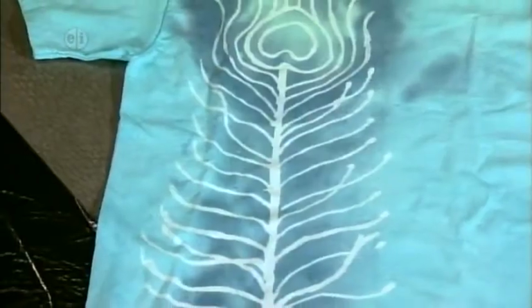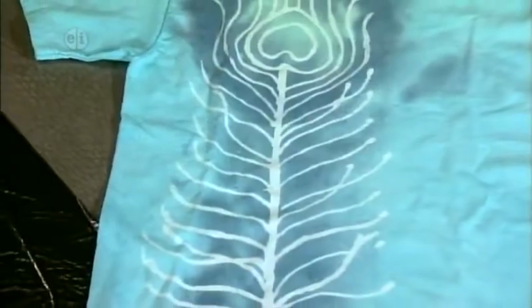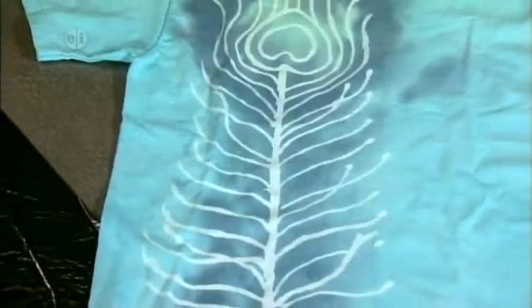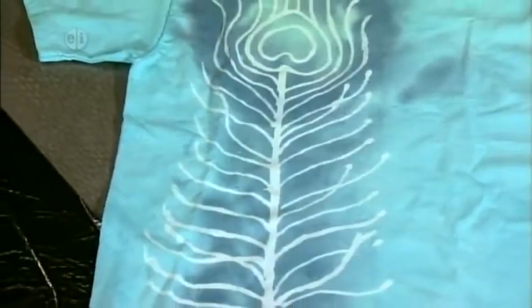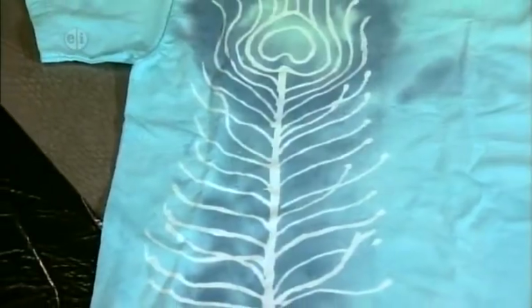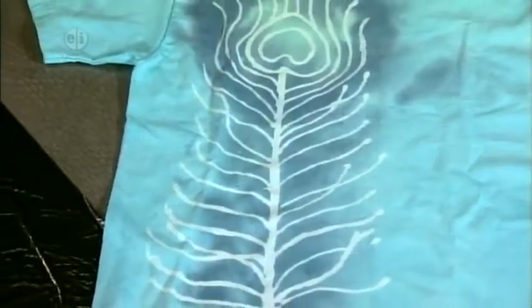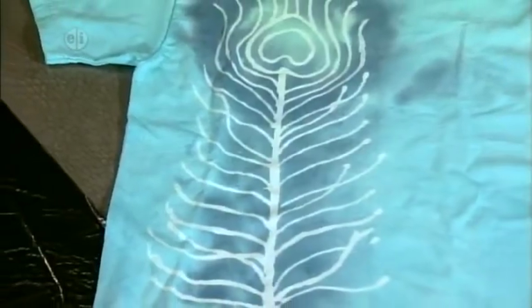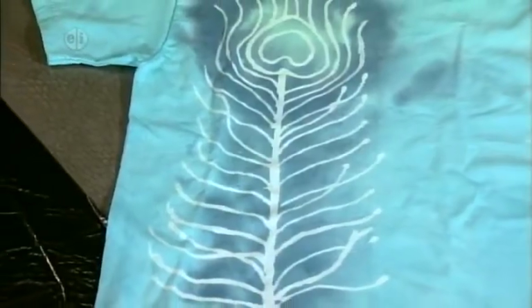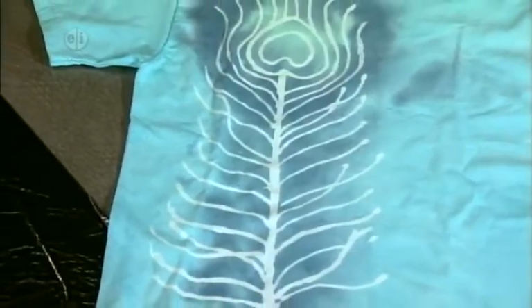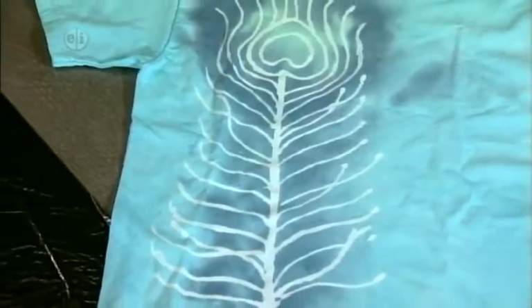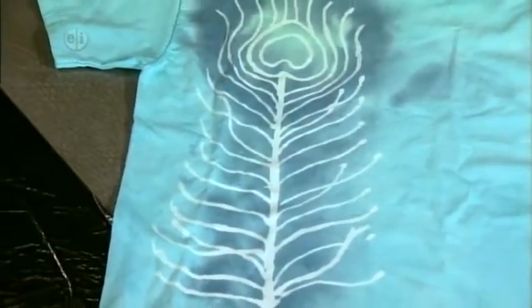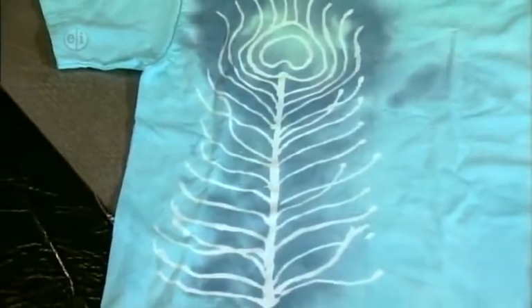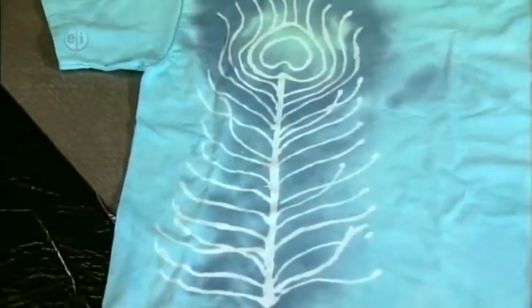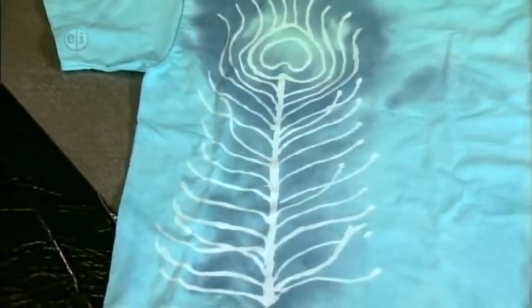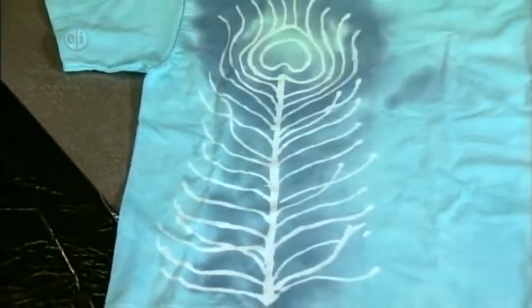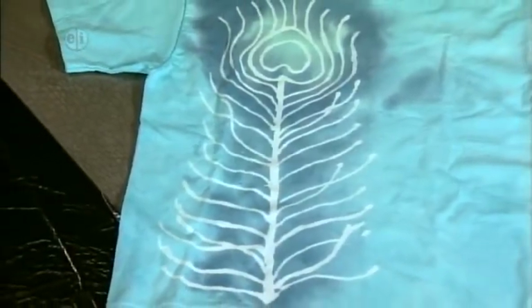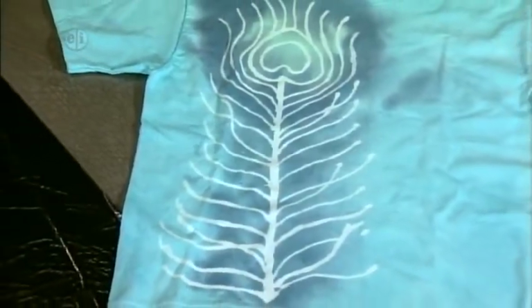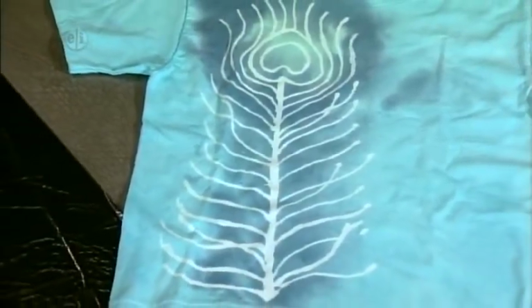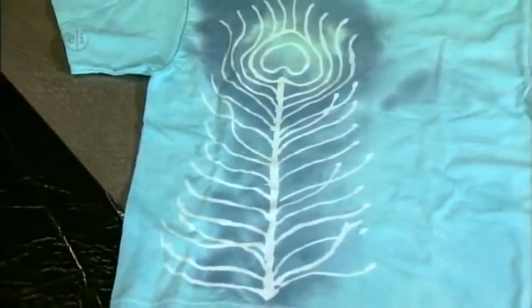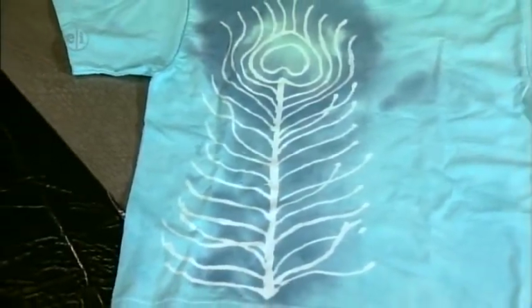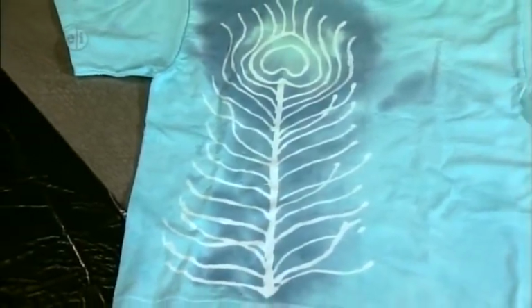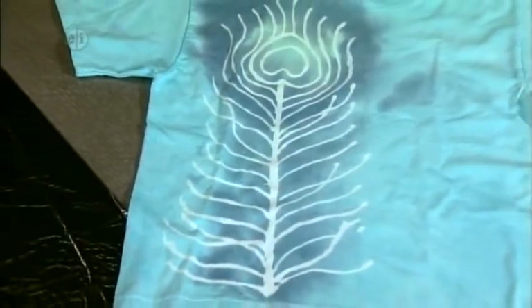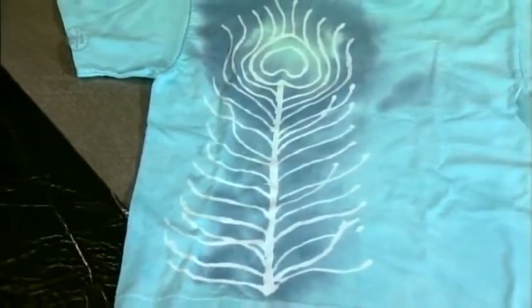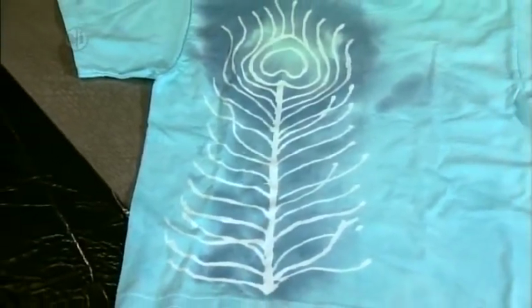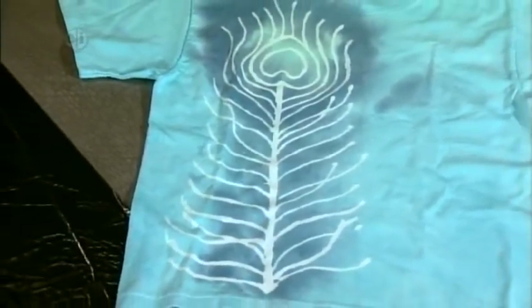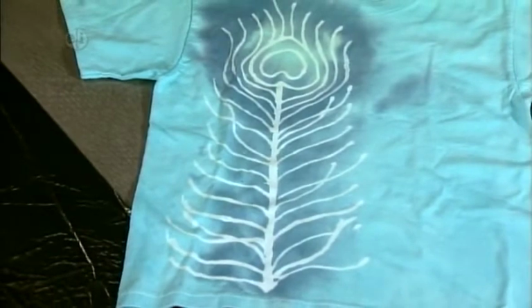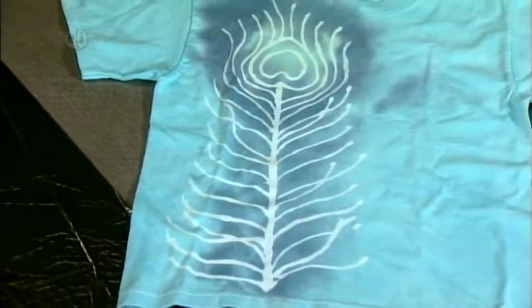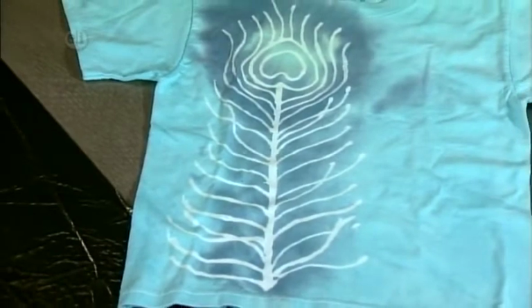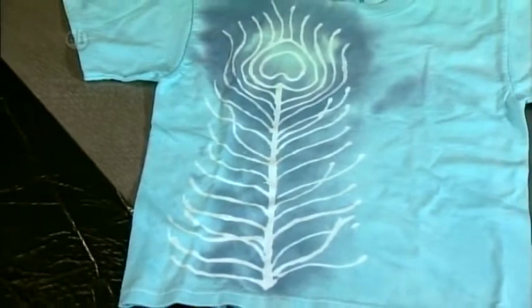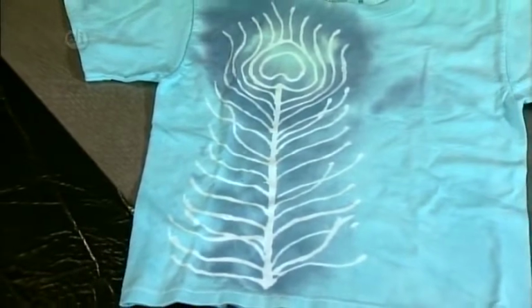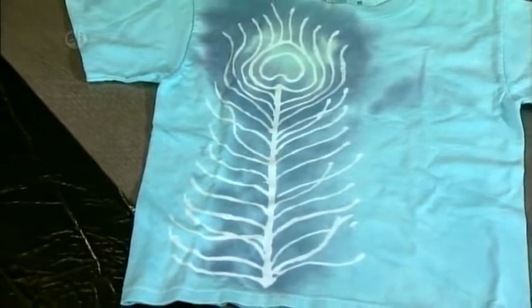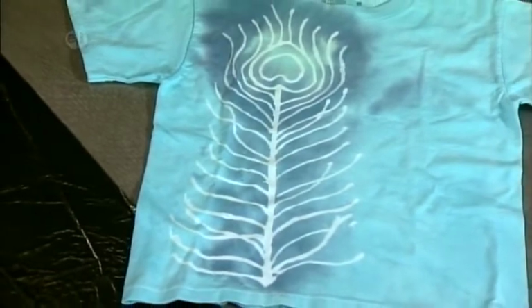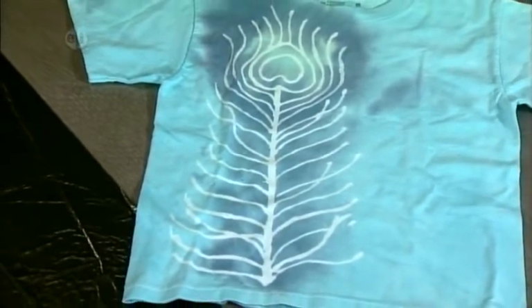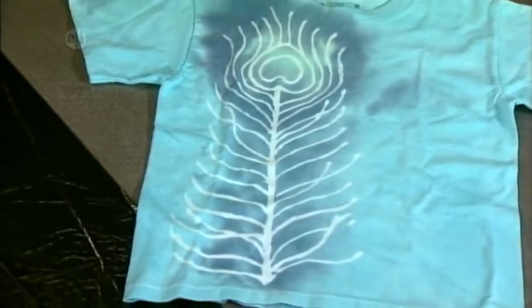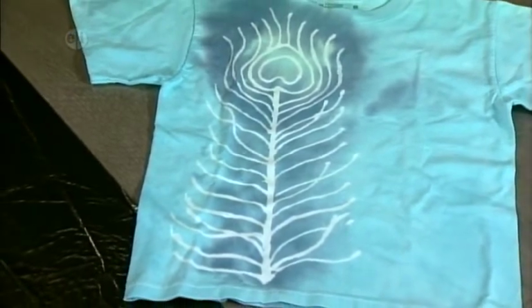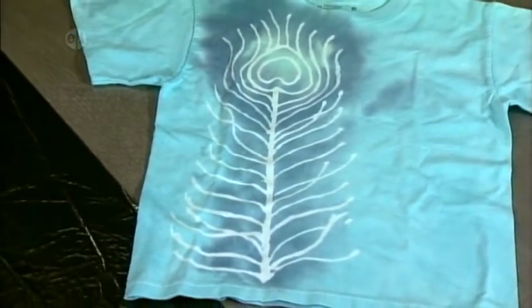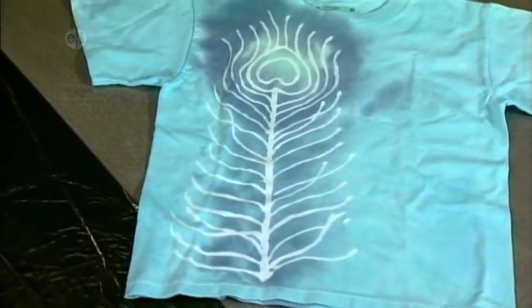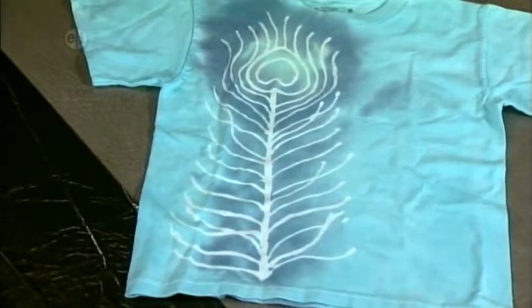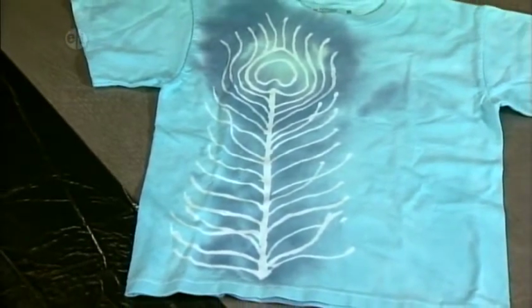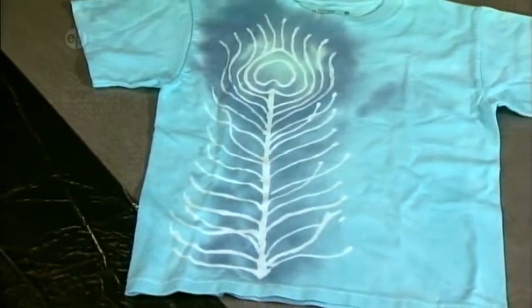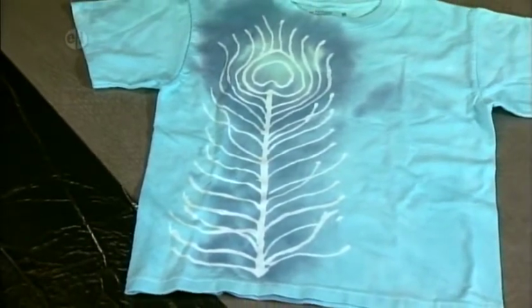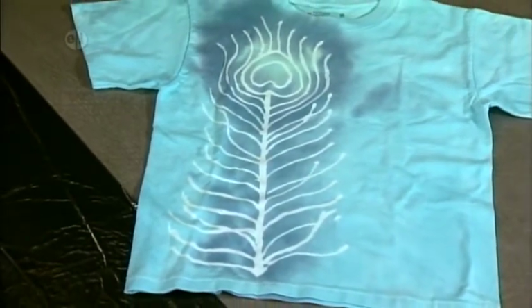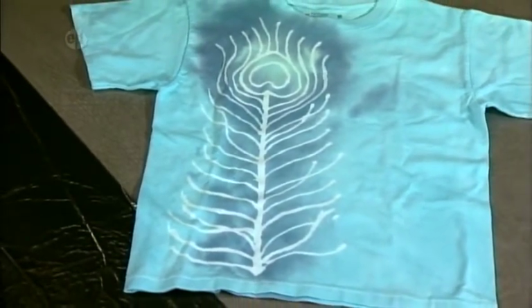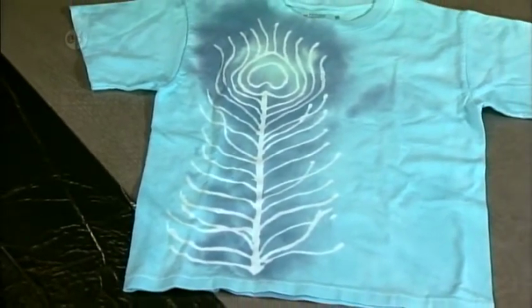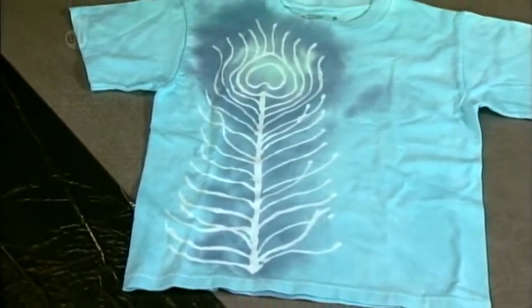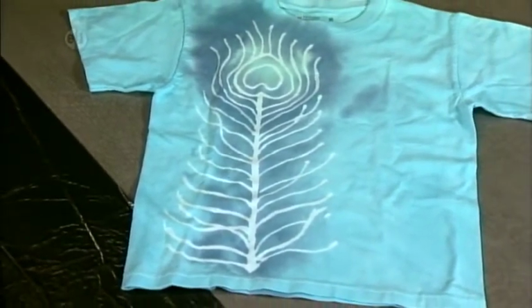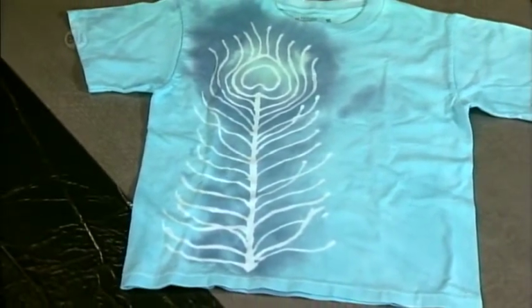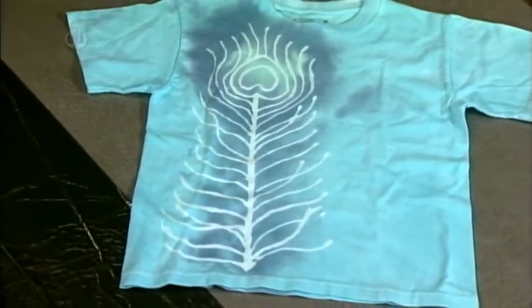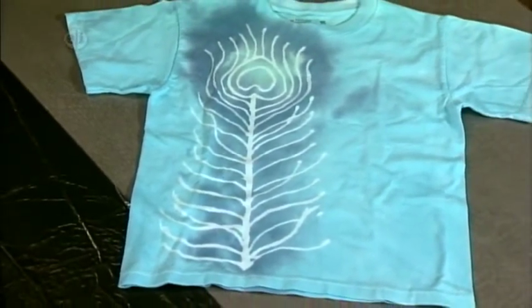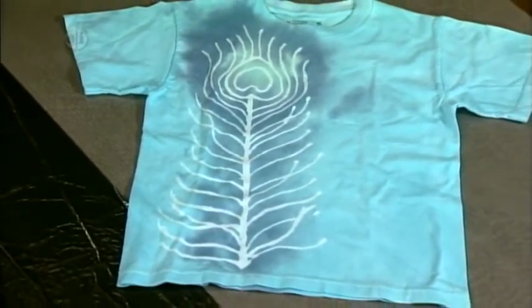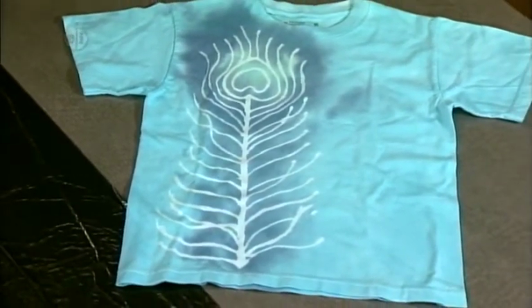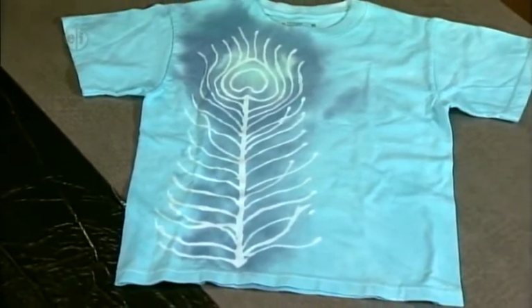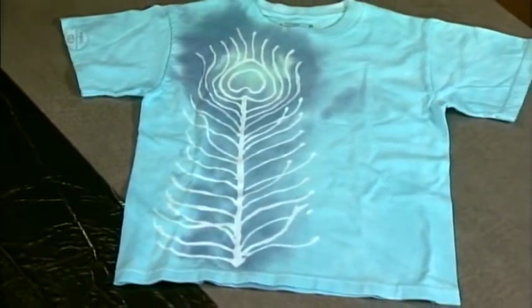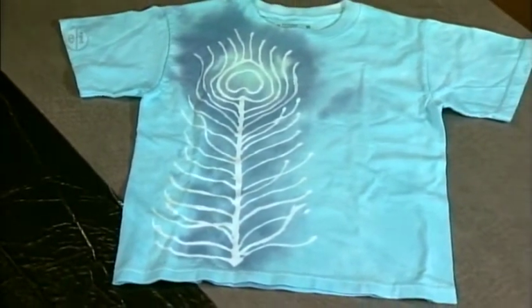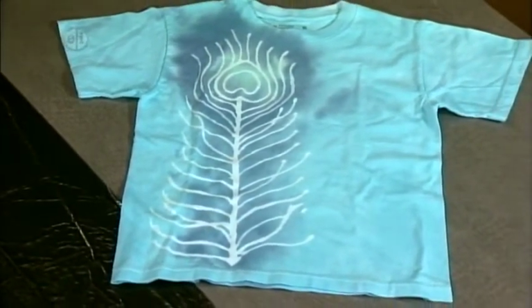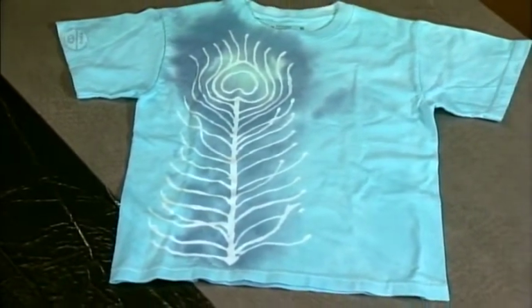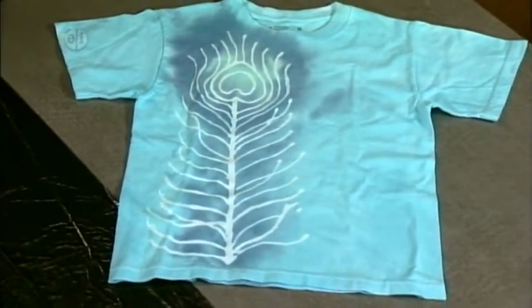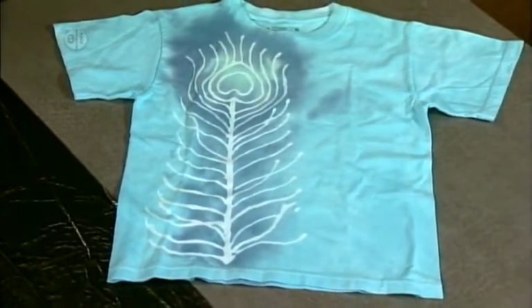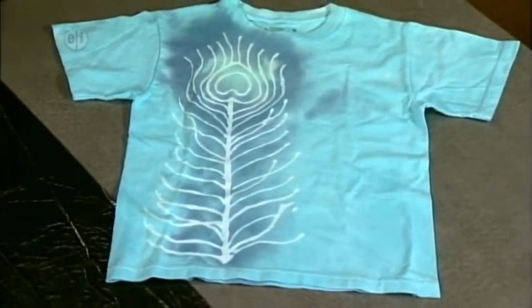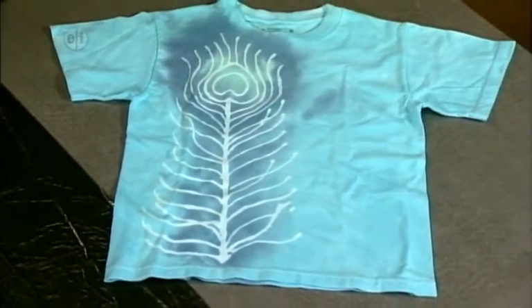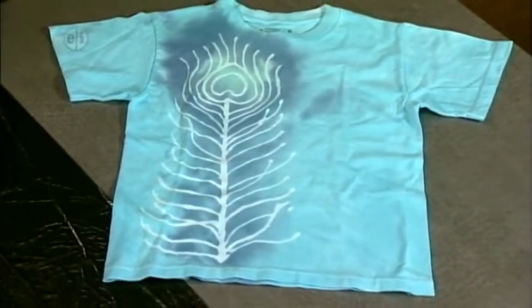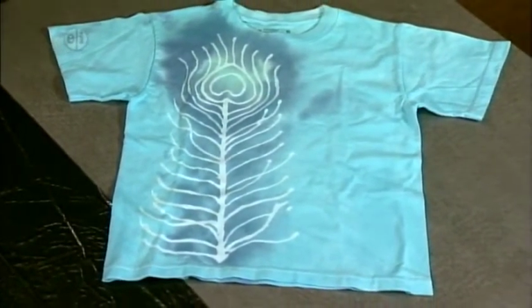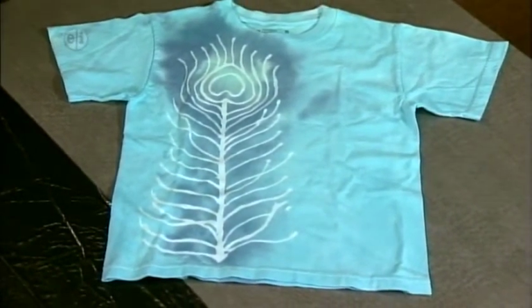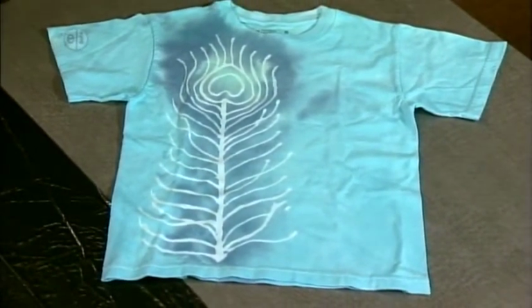Once it's dry completely, throw this in the washing machine following the instructions on the dye. When you wash it after it's been heat set, the glue will disappear and there will be an exact peacock feather on your shirt. Look at the finished shirt — the peacock feather appears in white, and the color spreads all the way around.